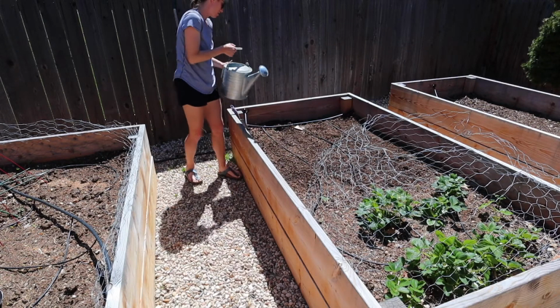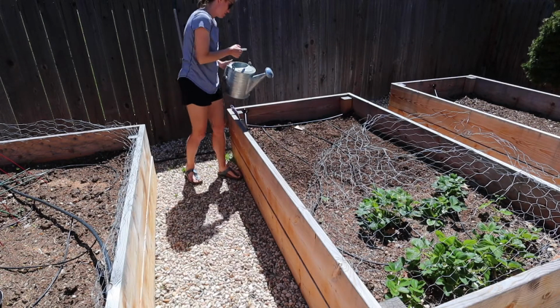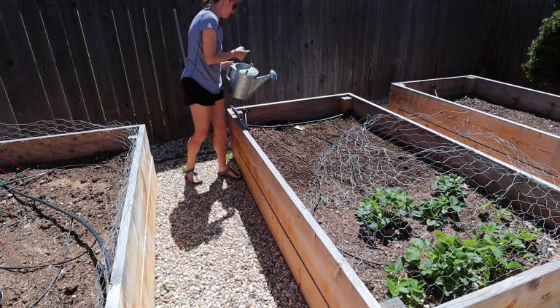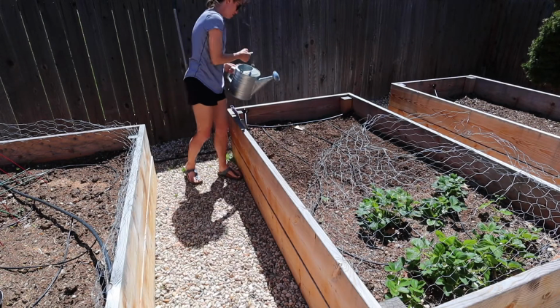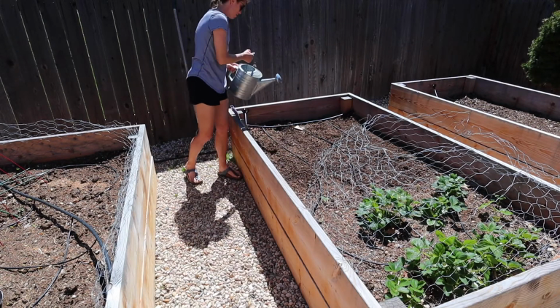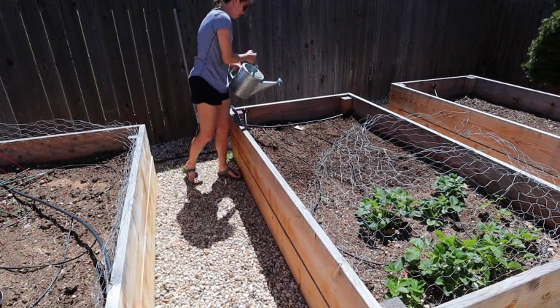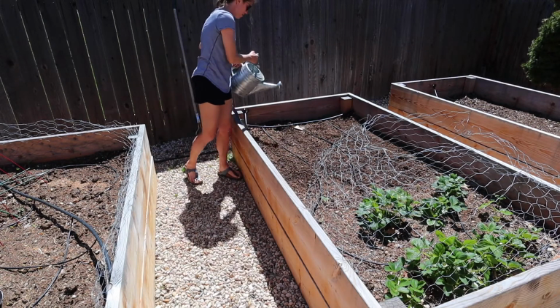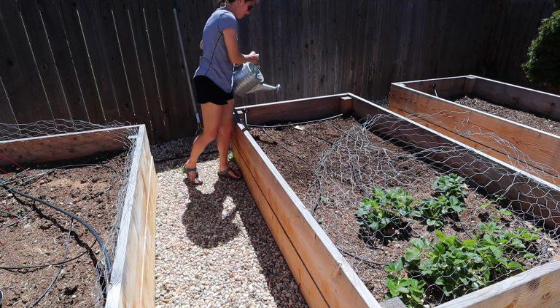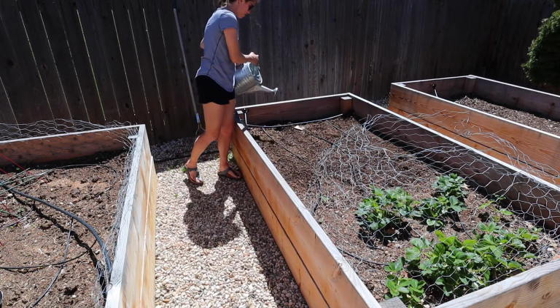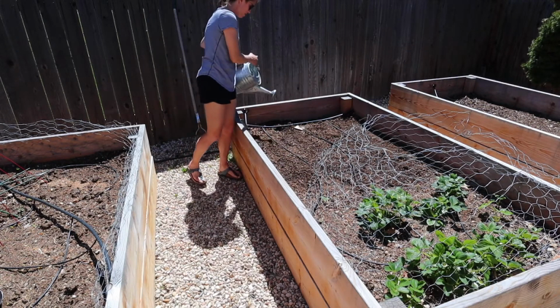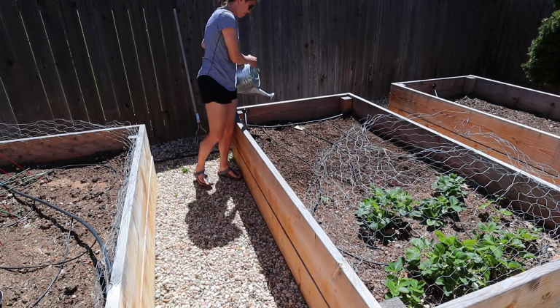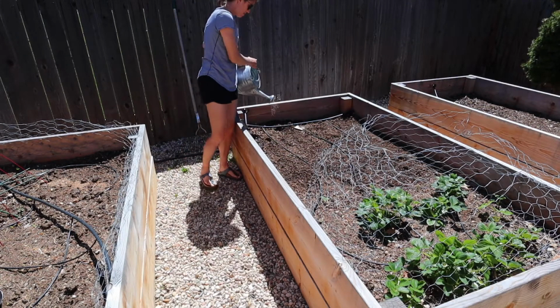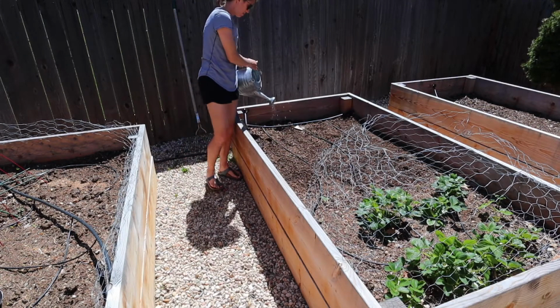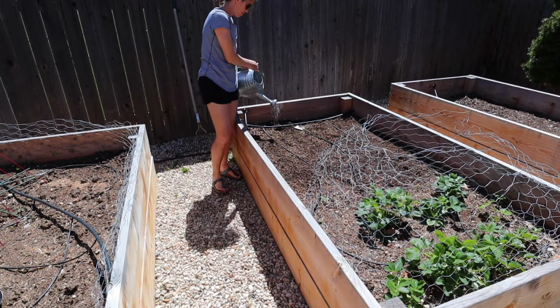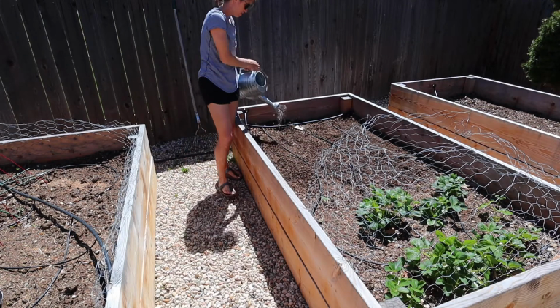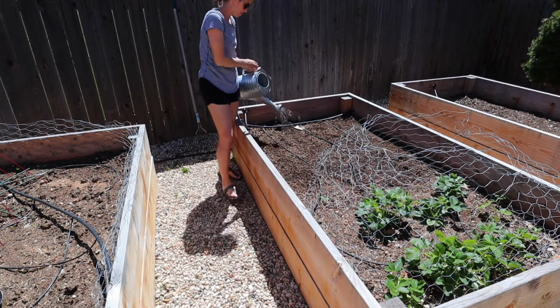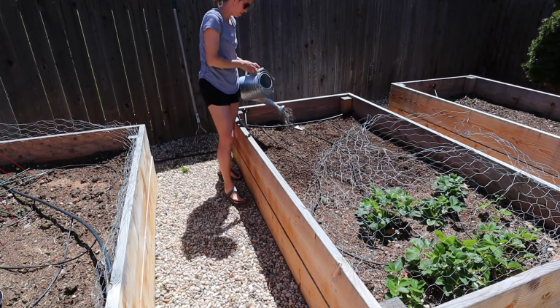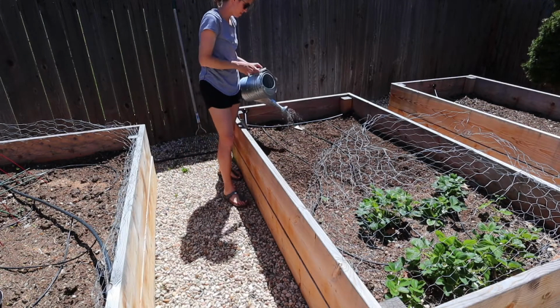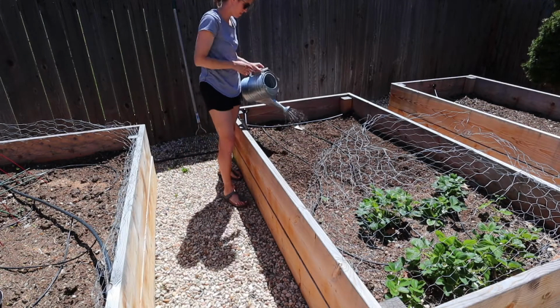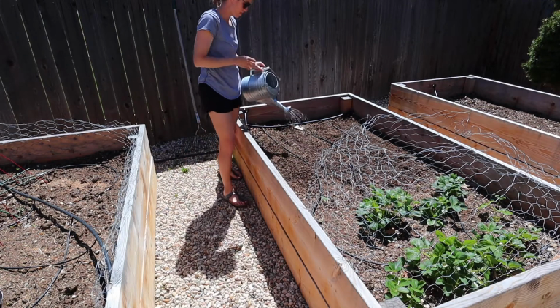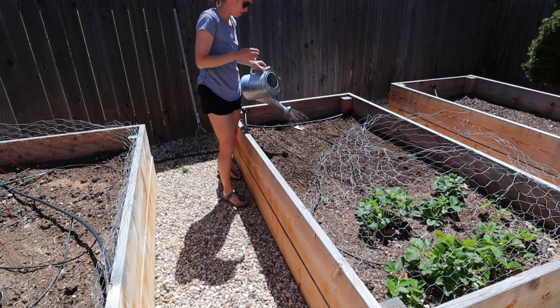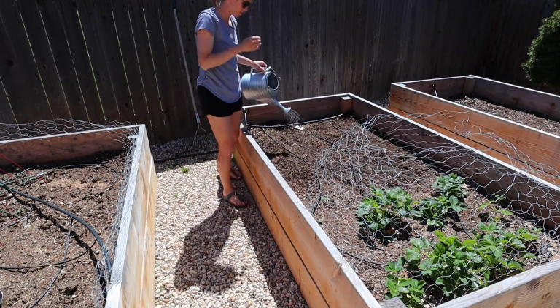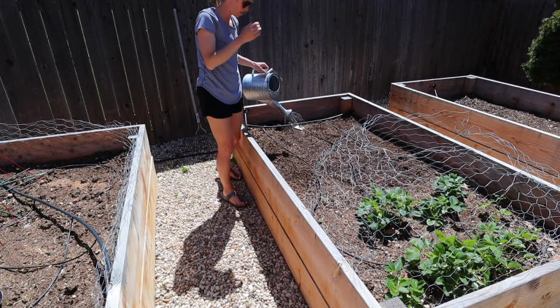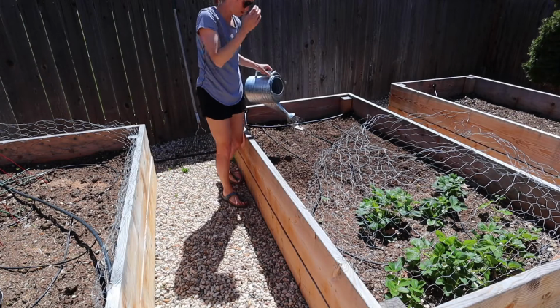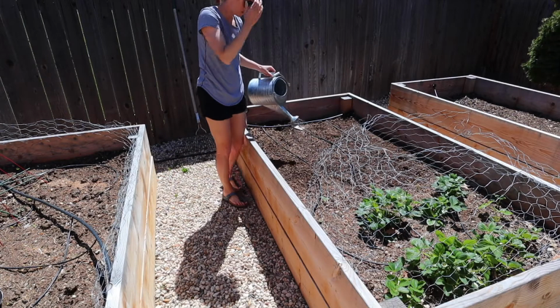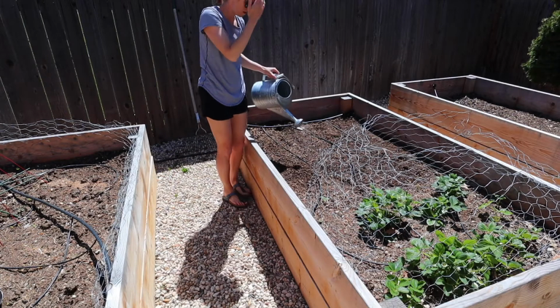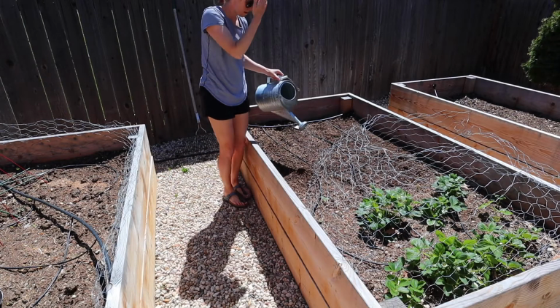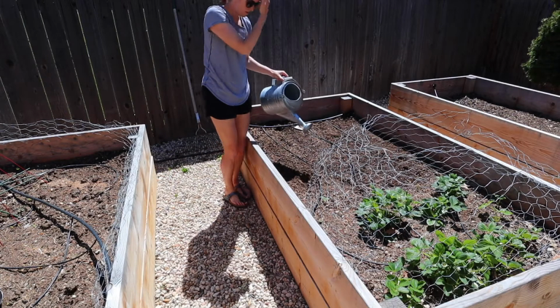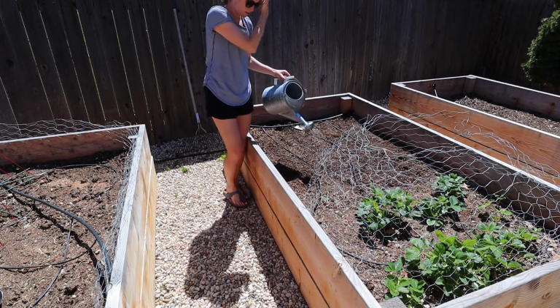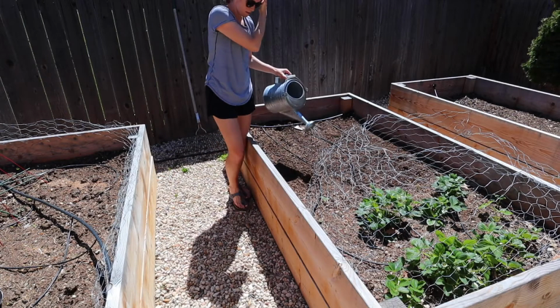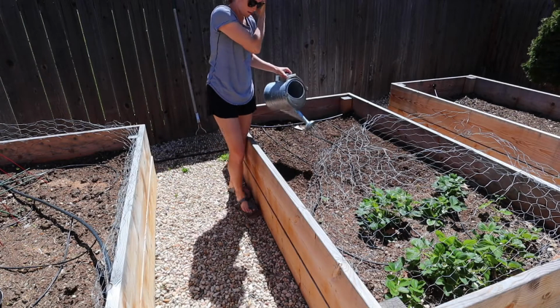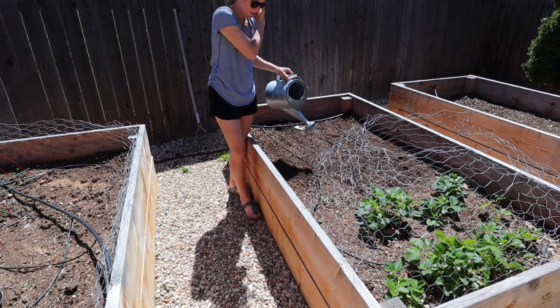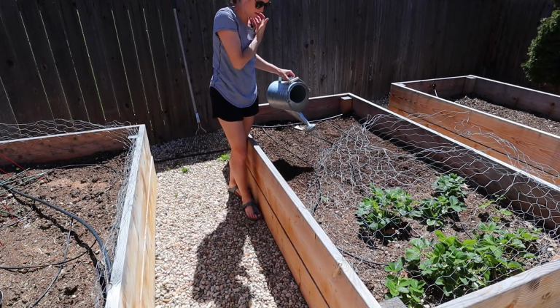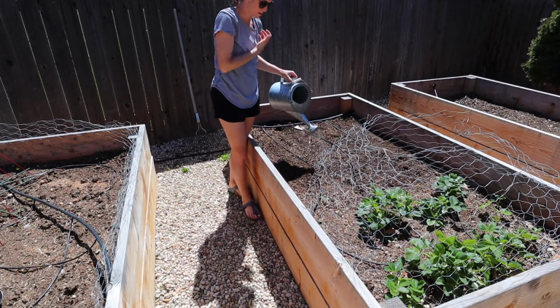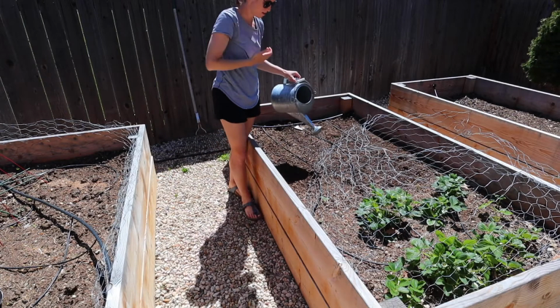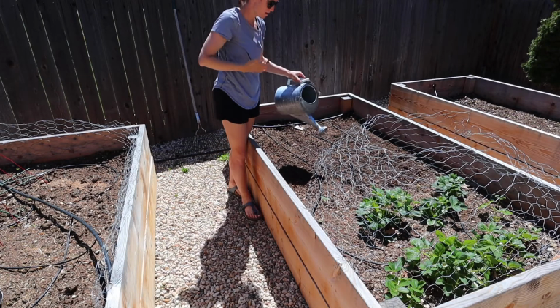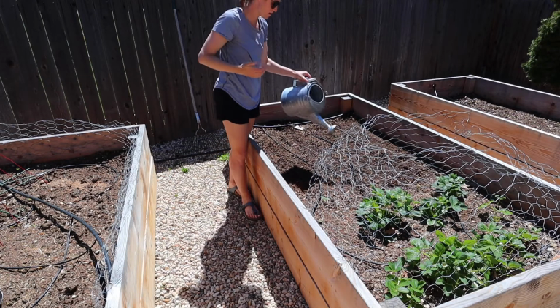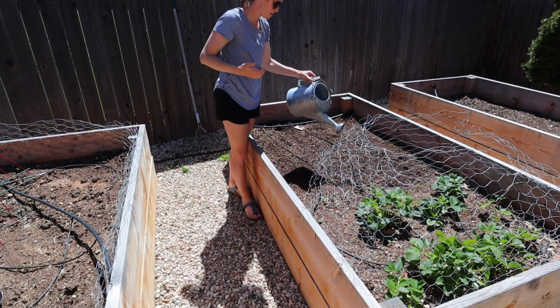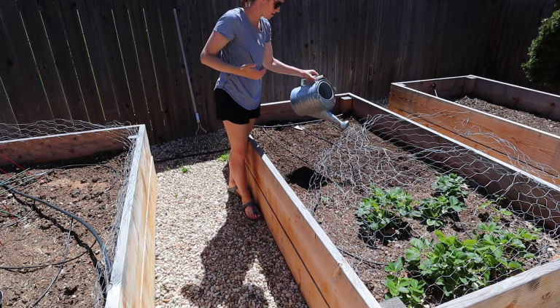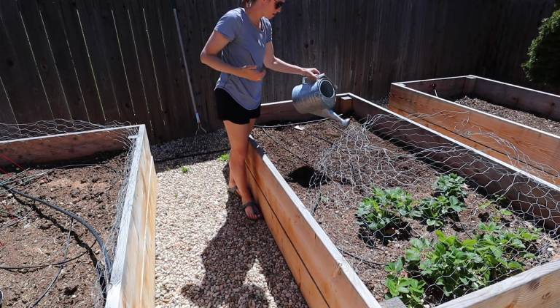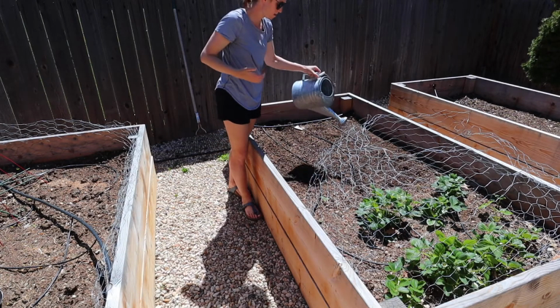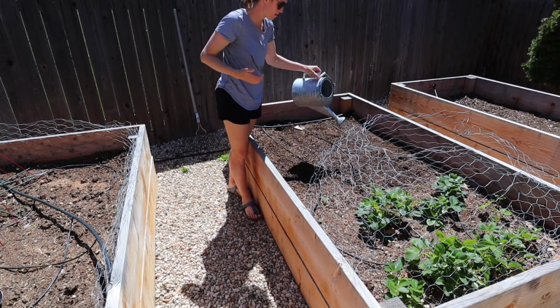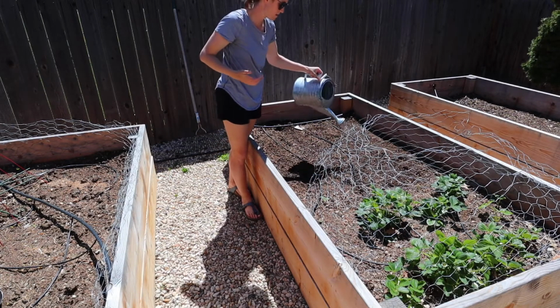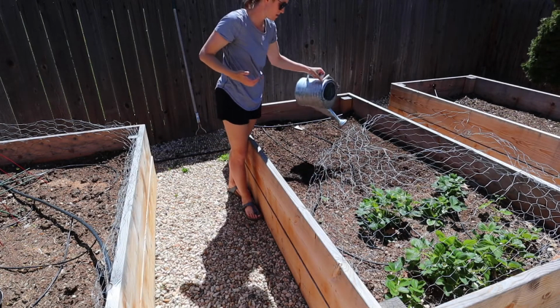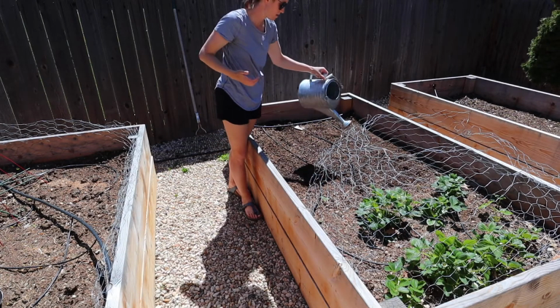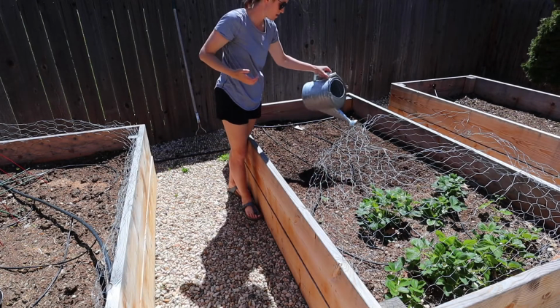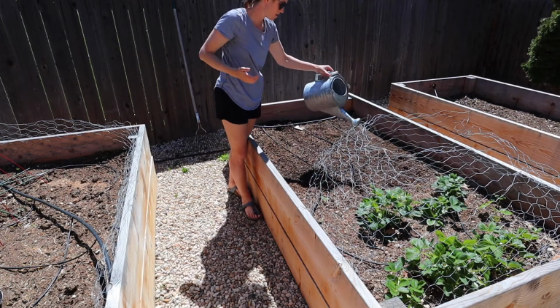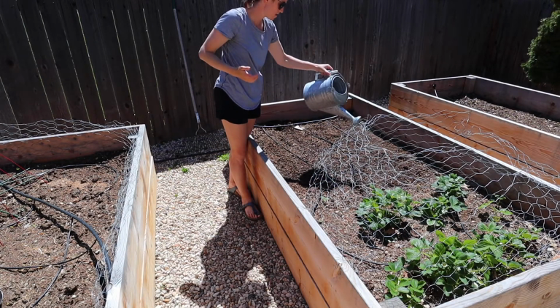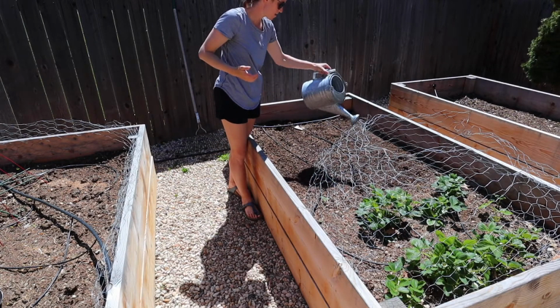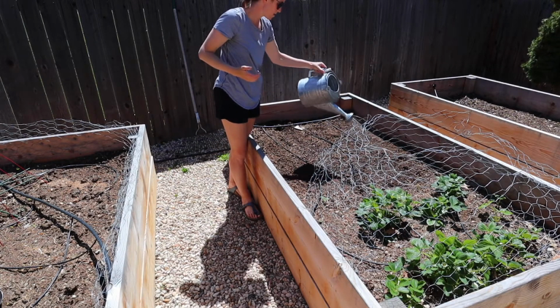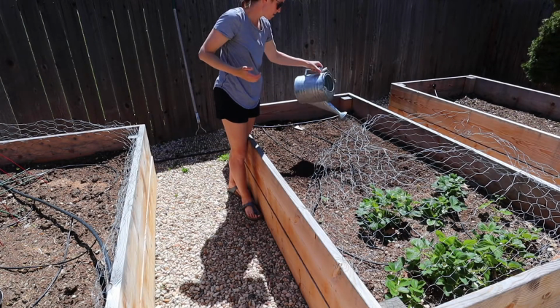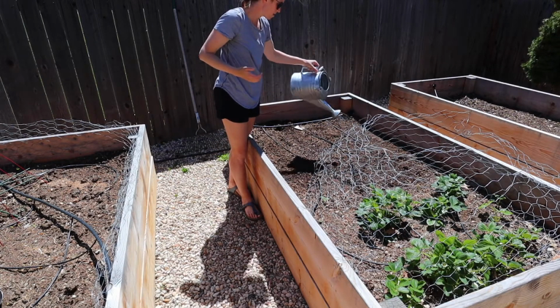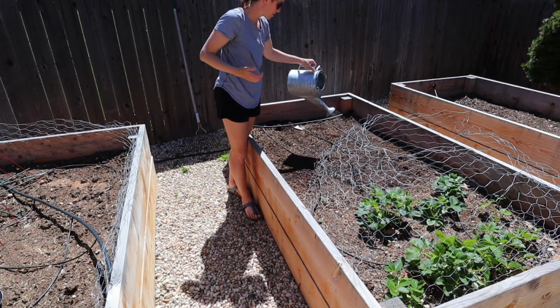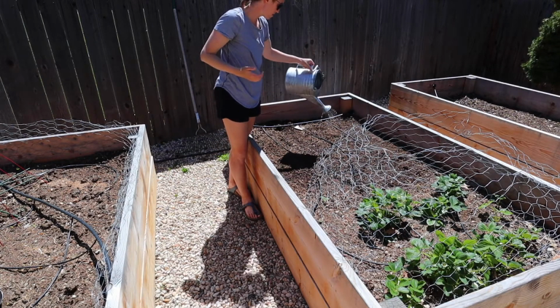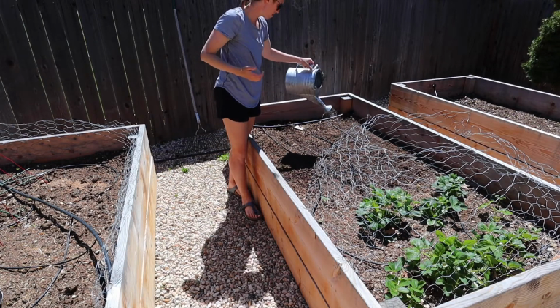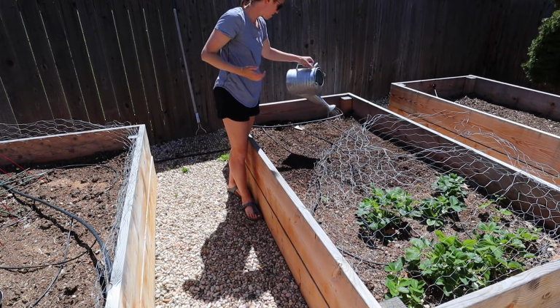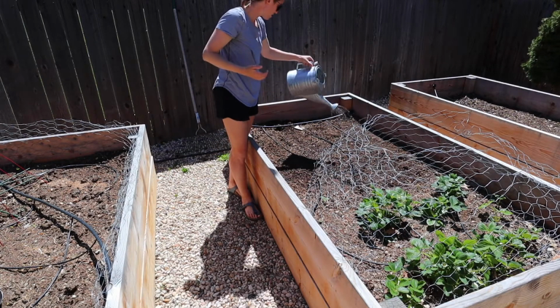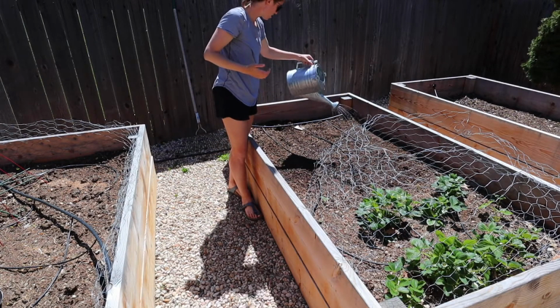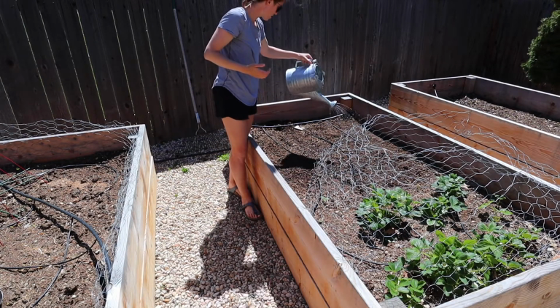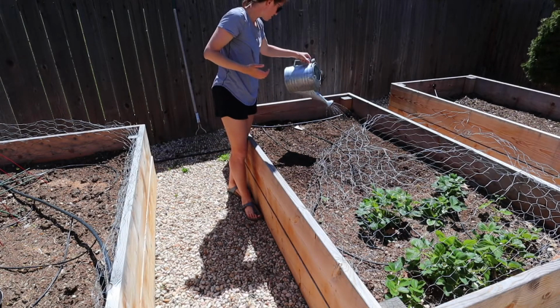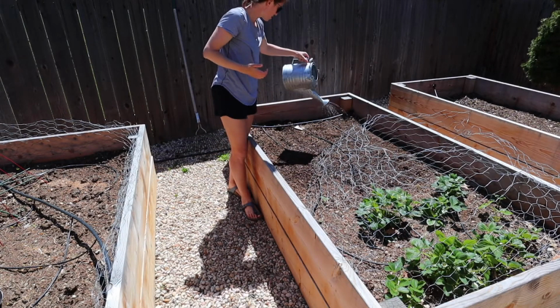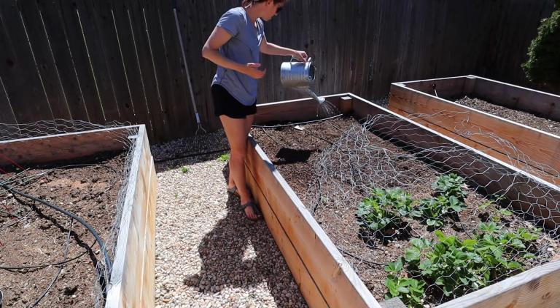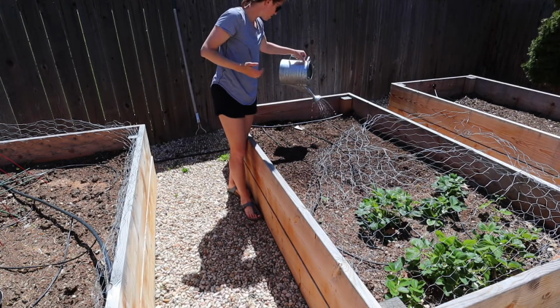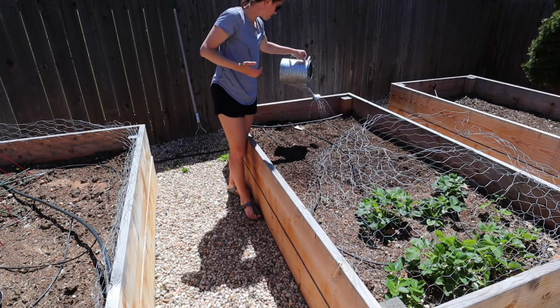Once the seeds are sown, just add some water to make the soil nice and moist, and you are good to go.